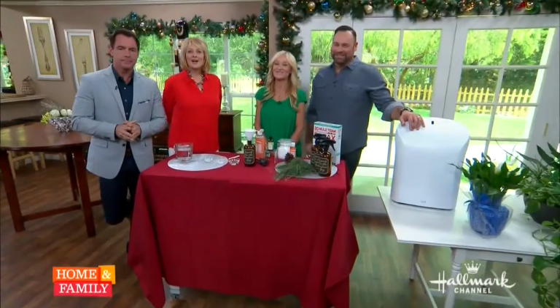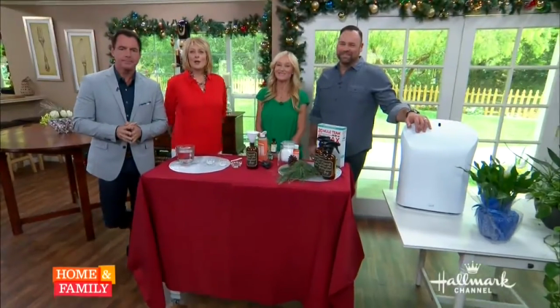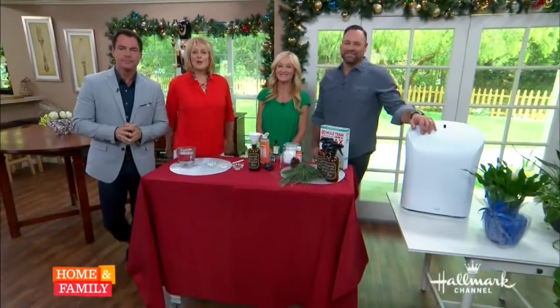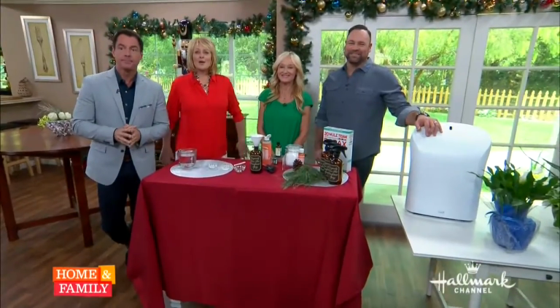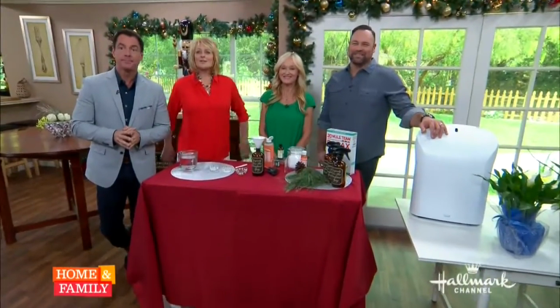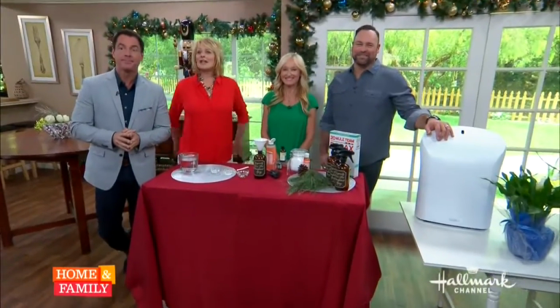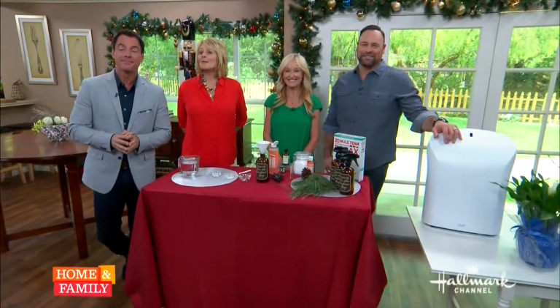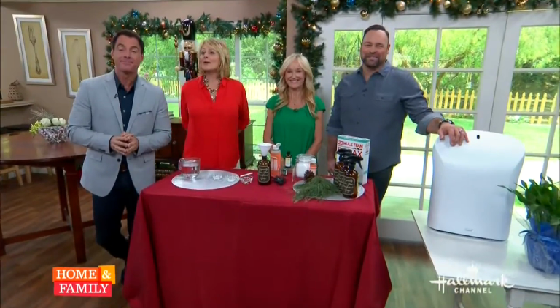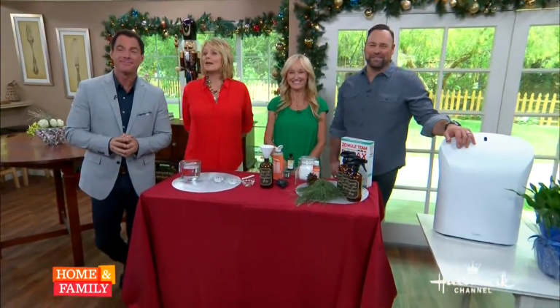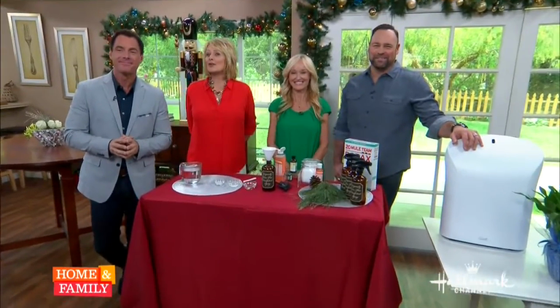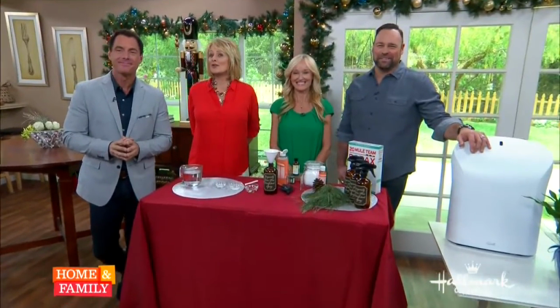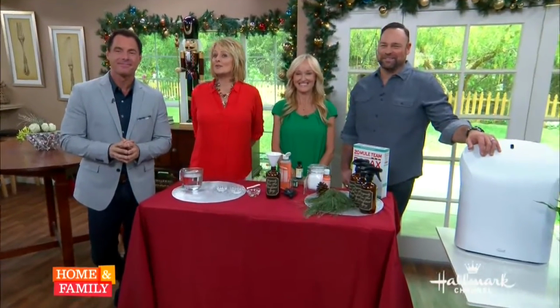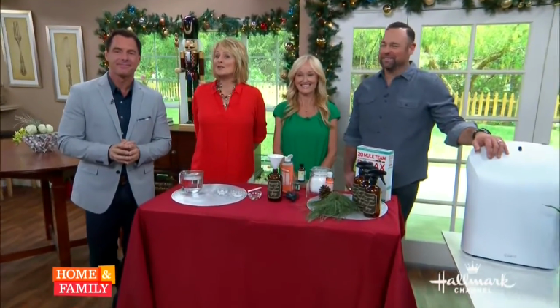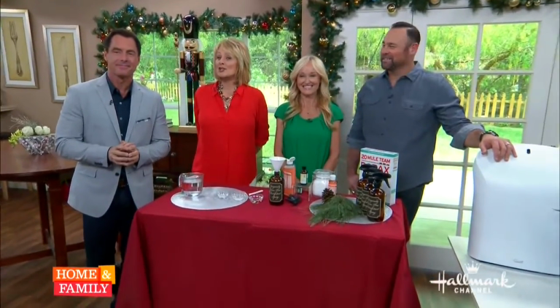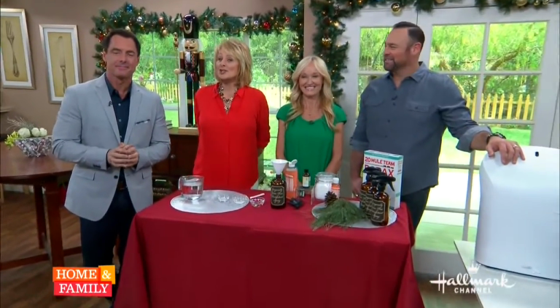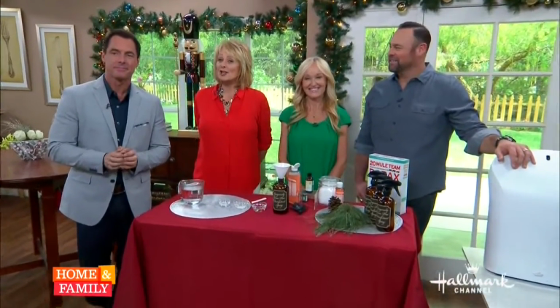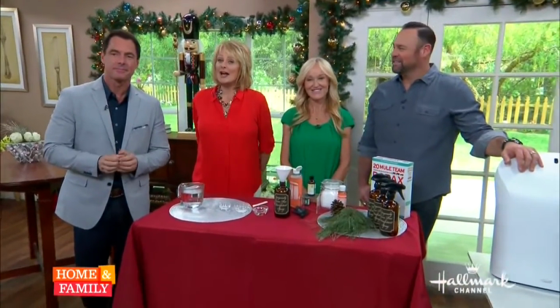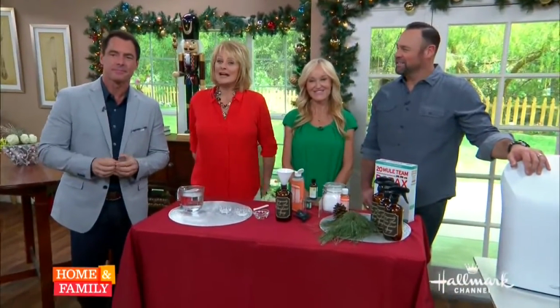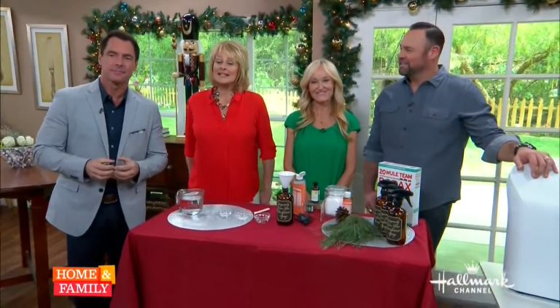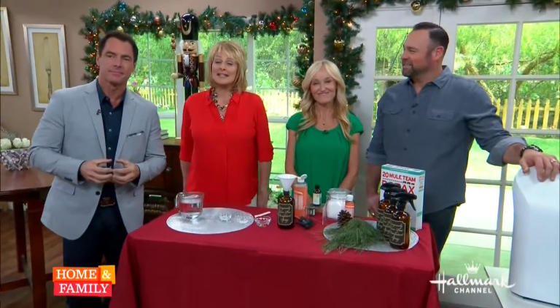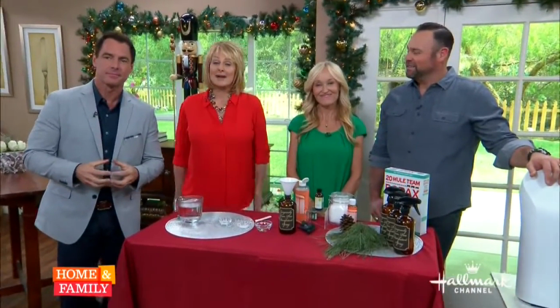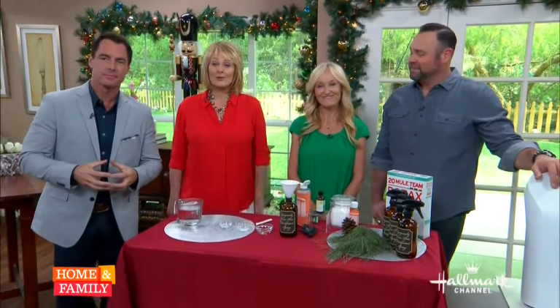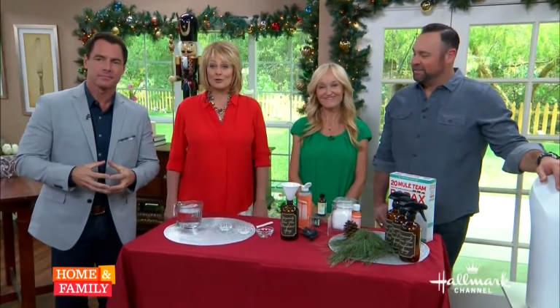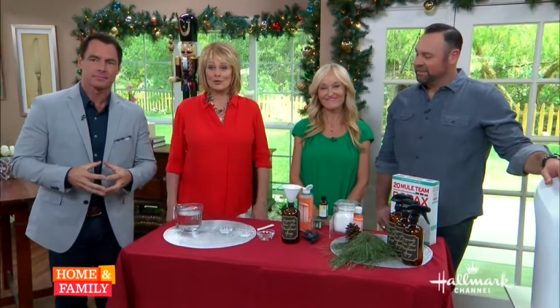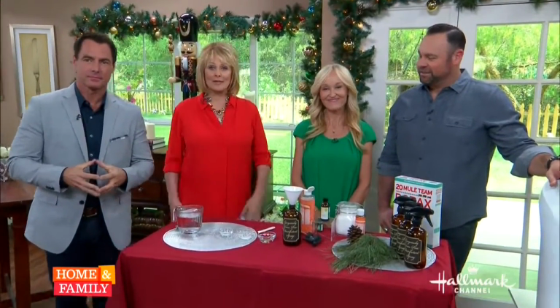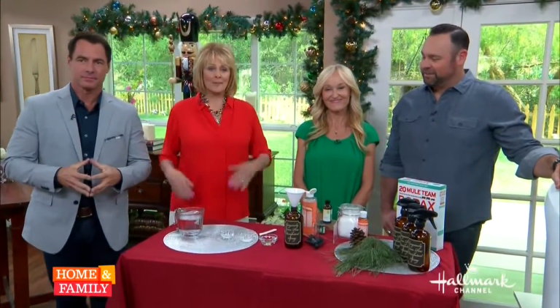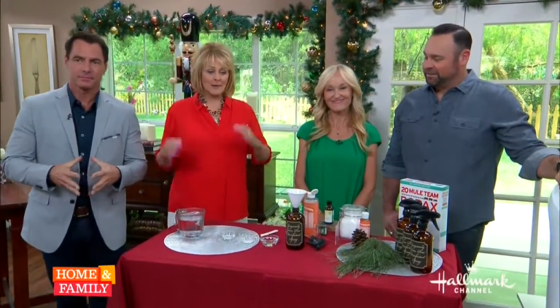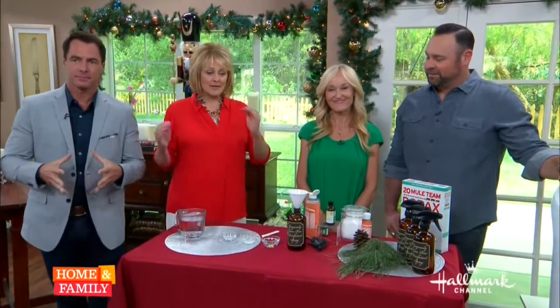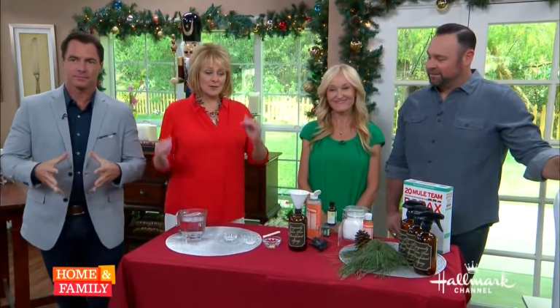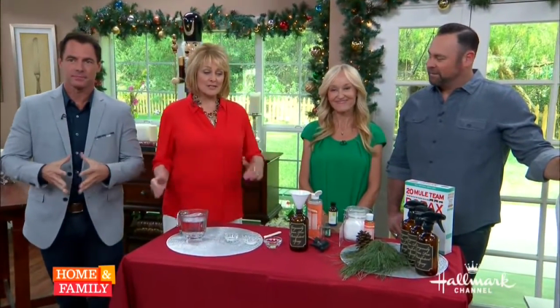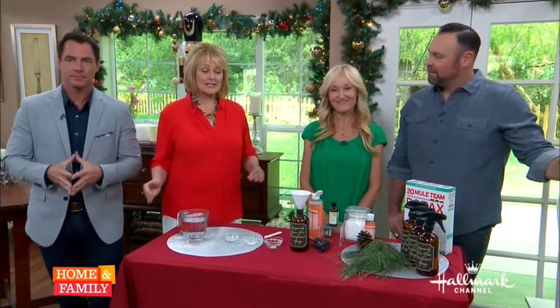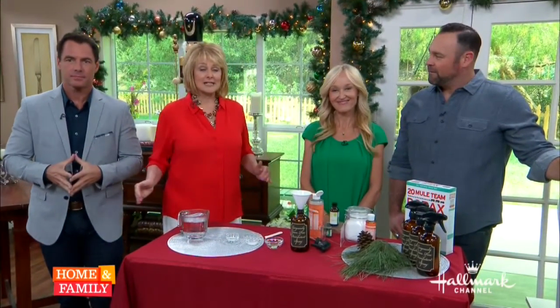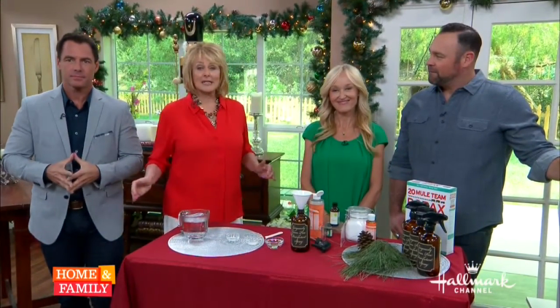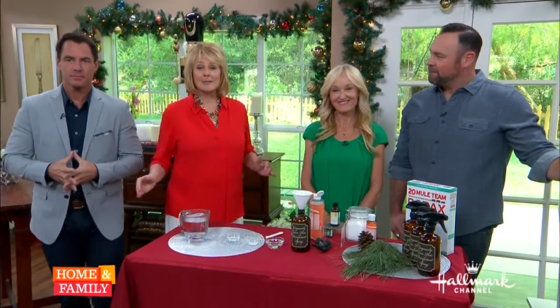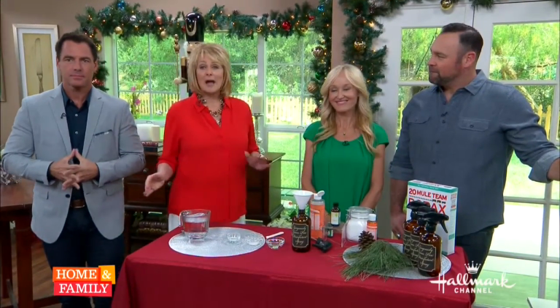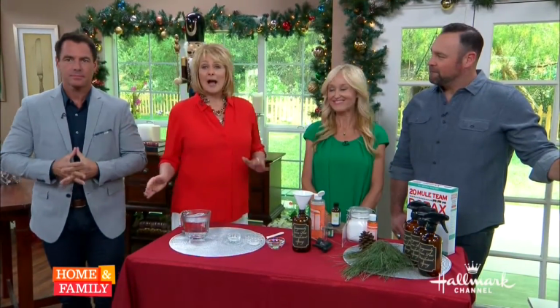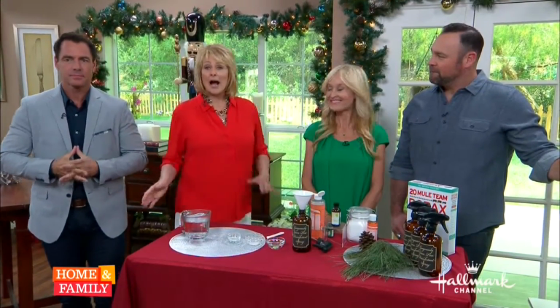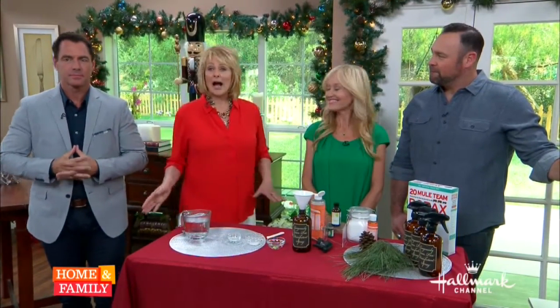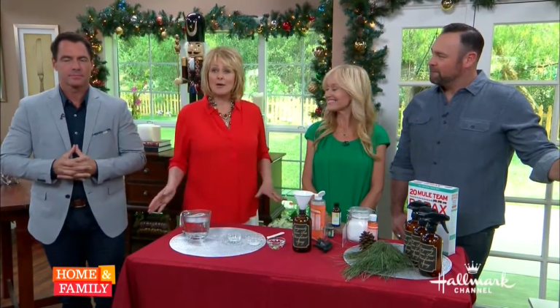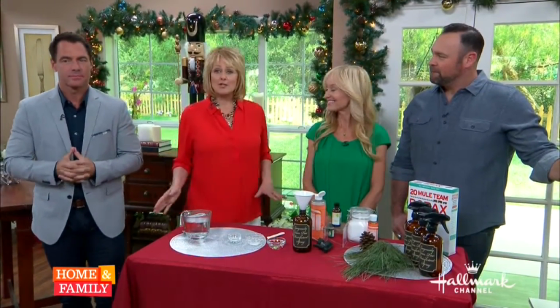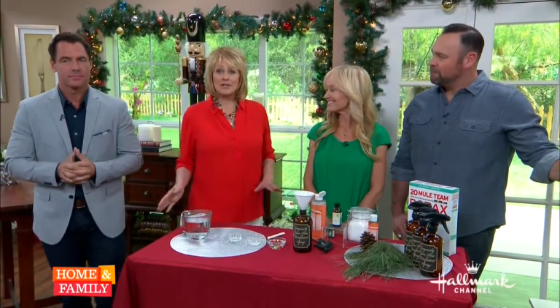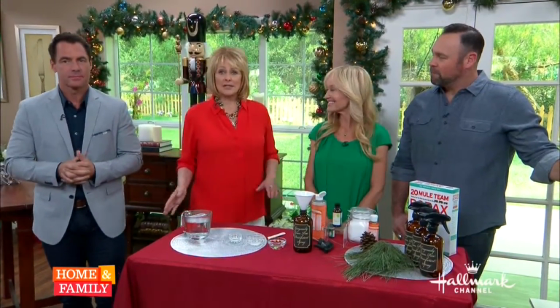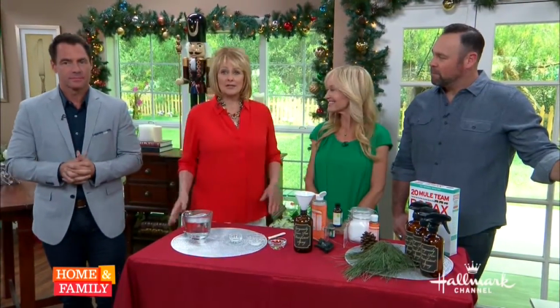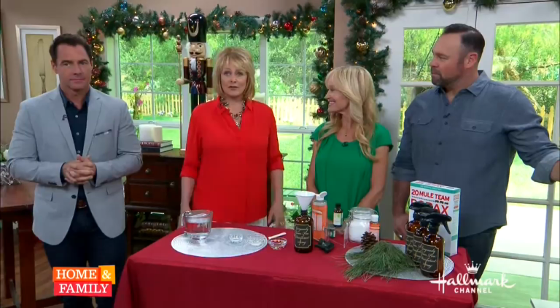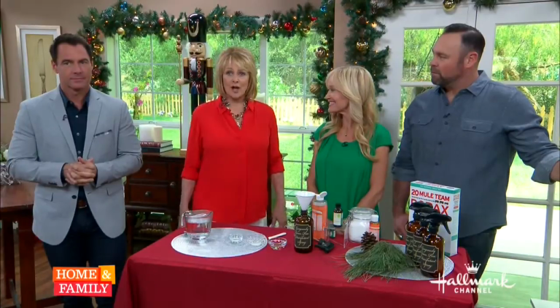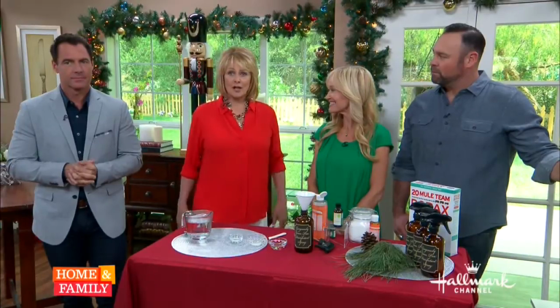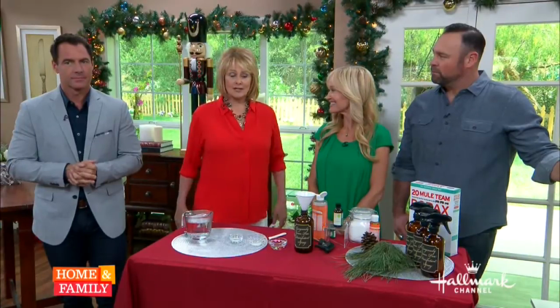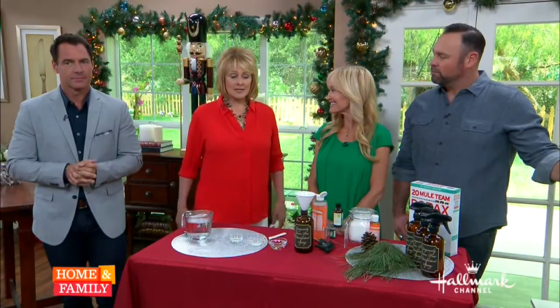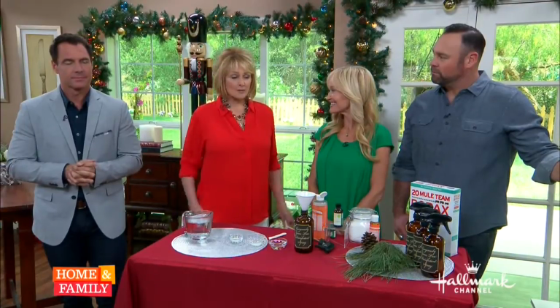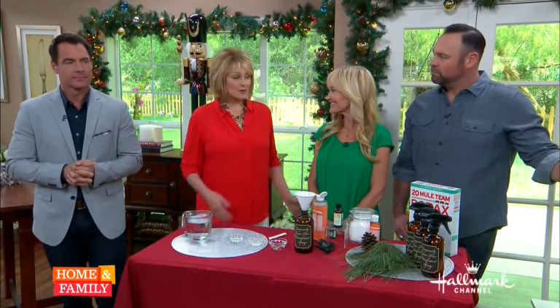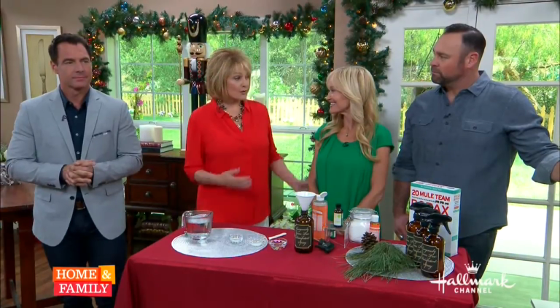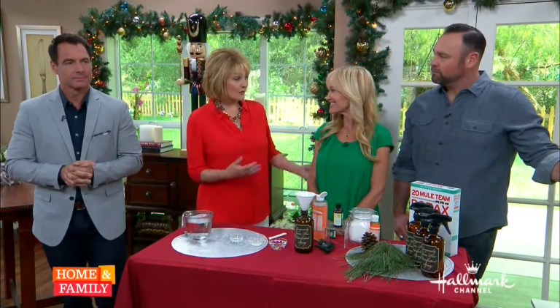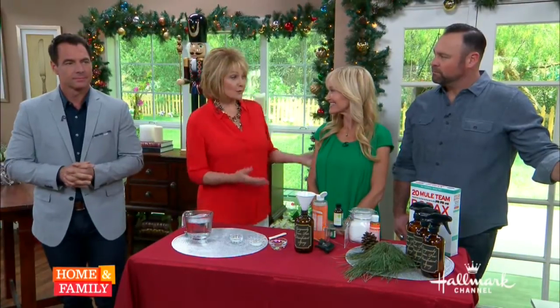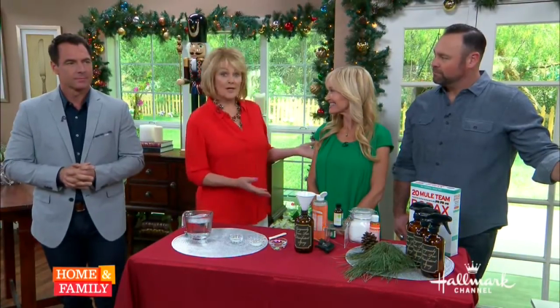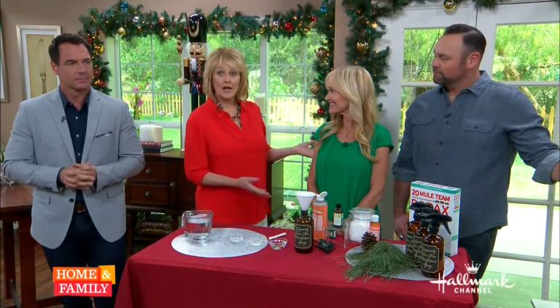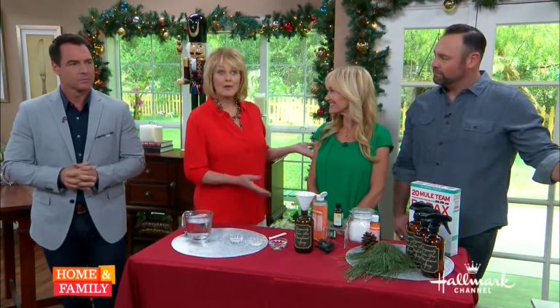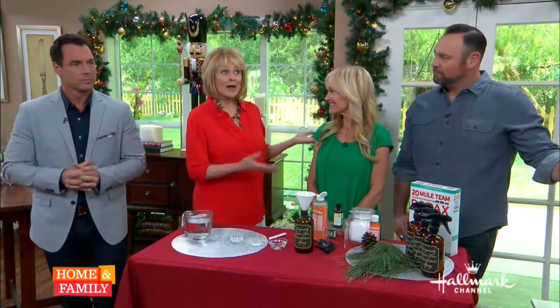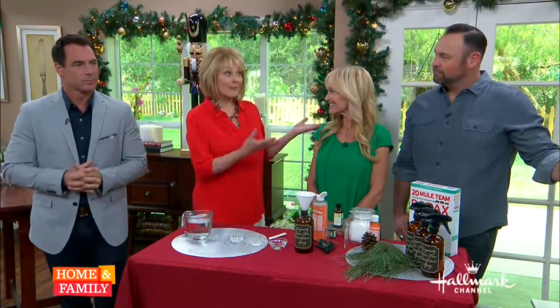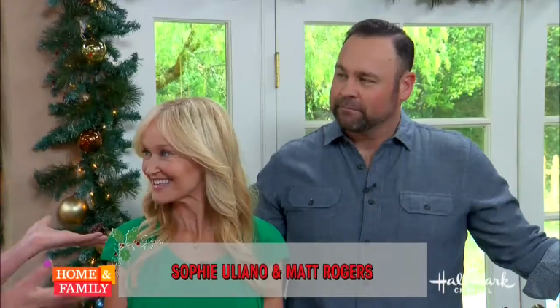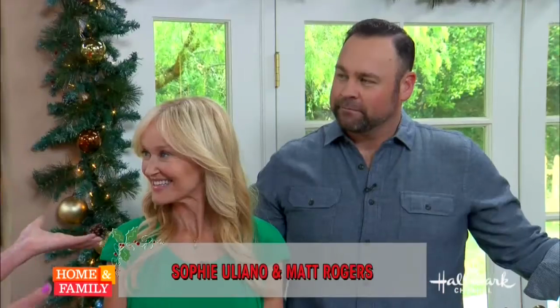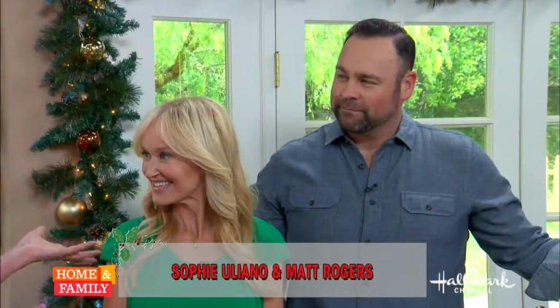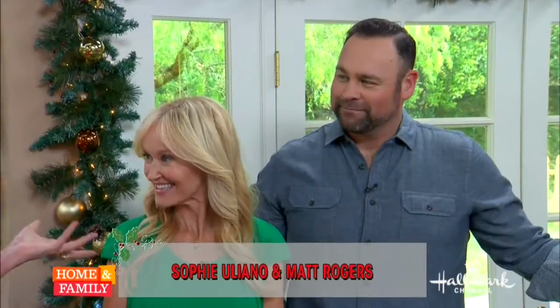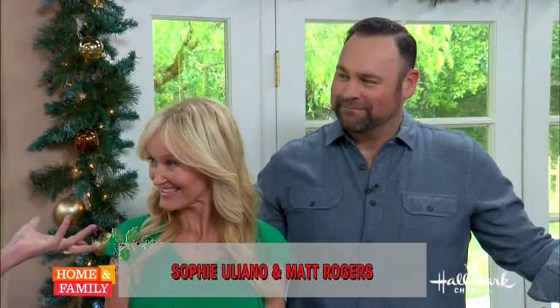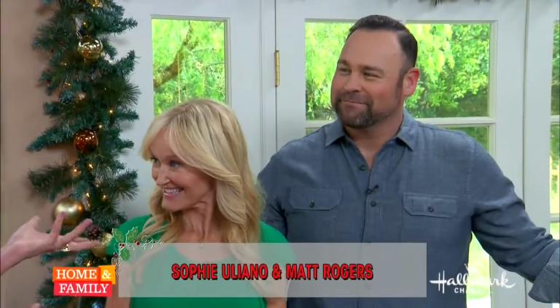We are celebrating Christmas in July, and today we're learning the best ways to keep a house clean for the holidays with Sophie Ulliano and Matt Rogers.